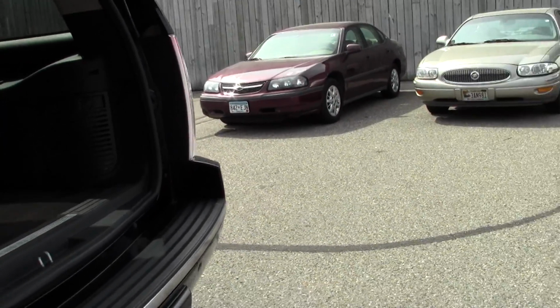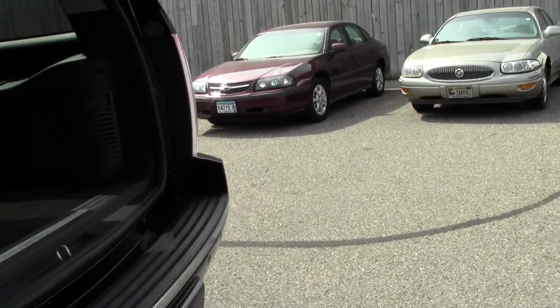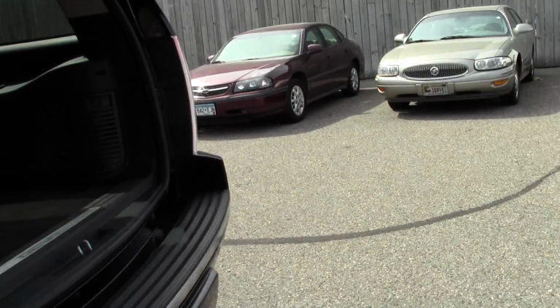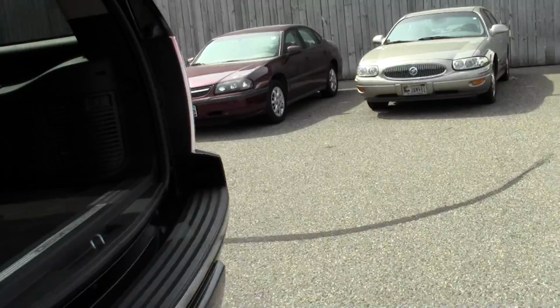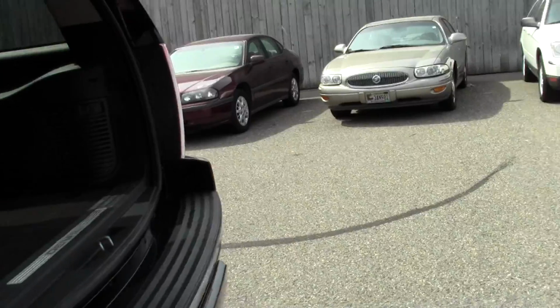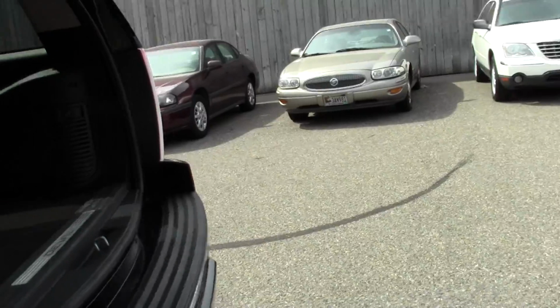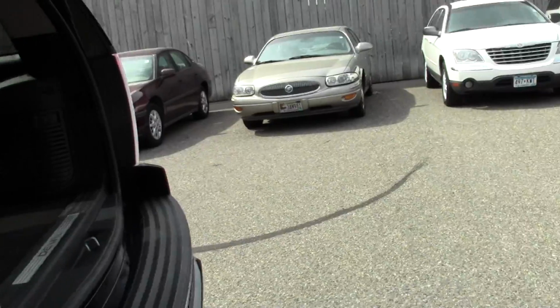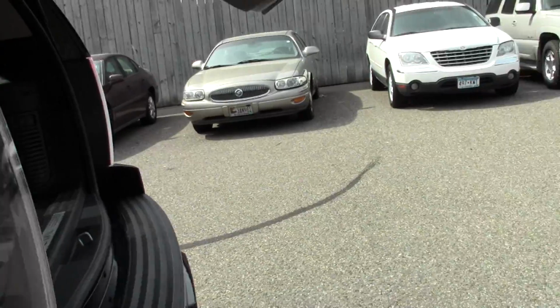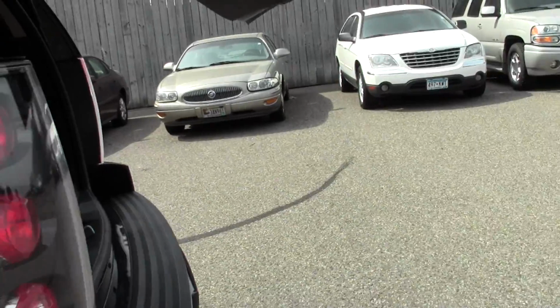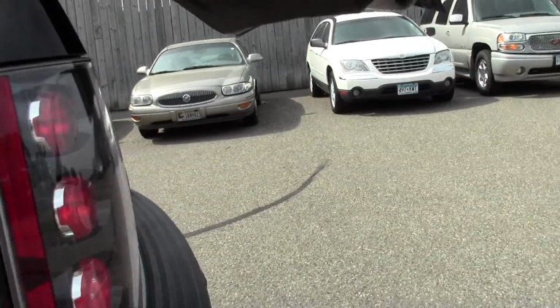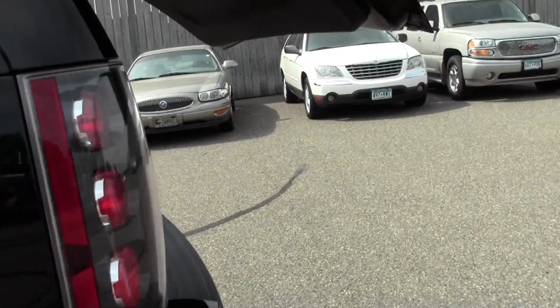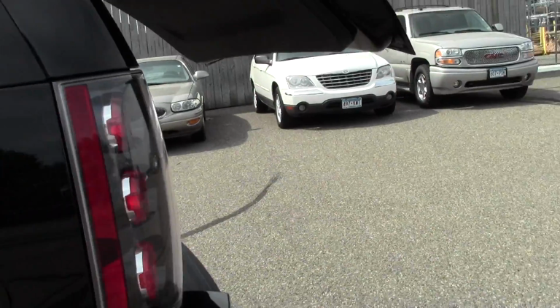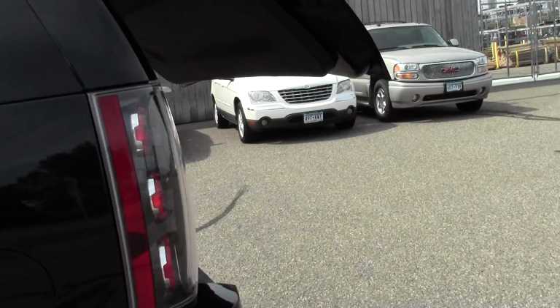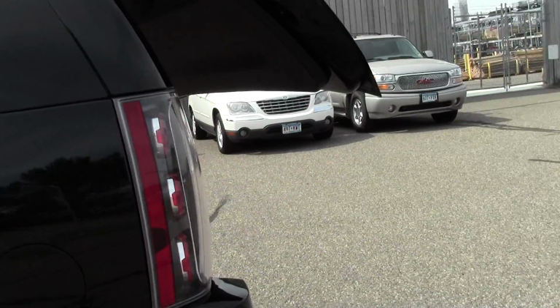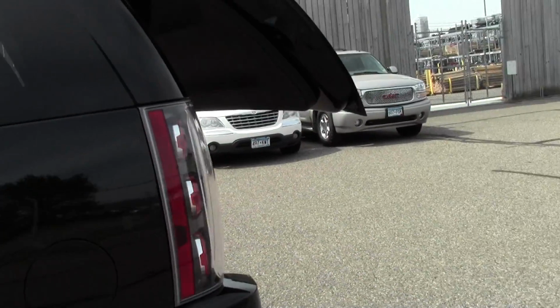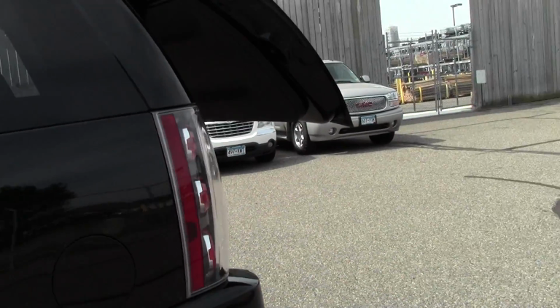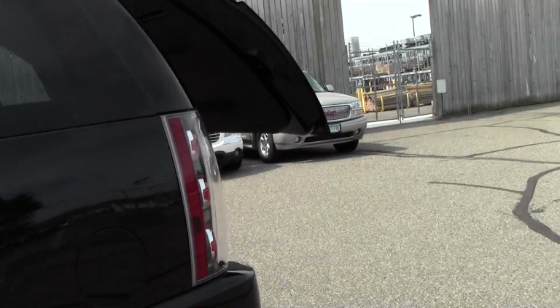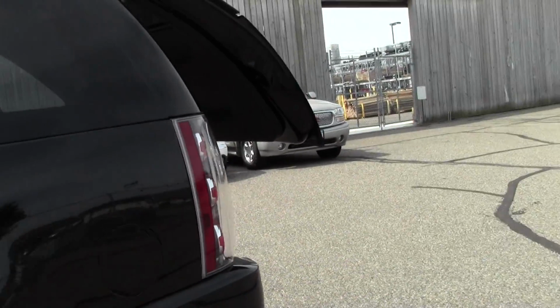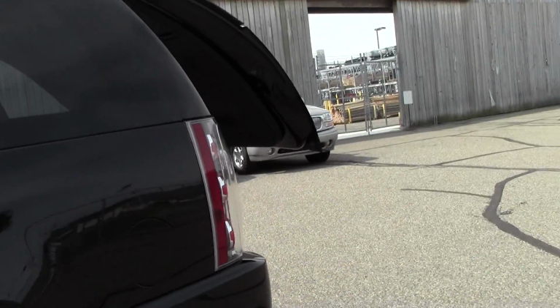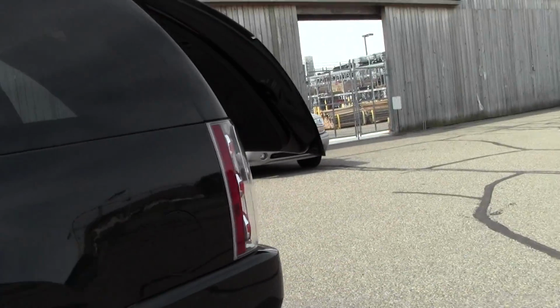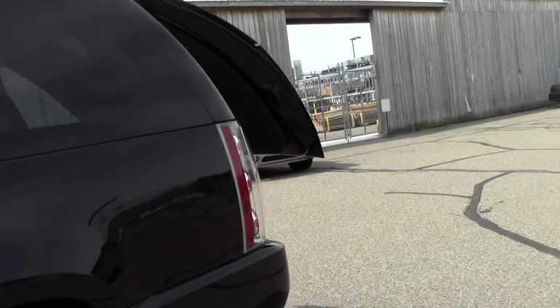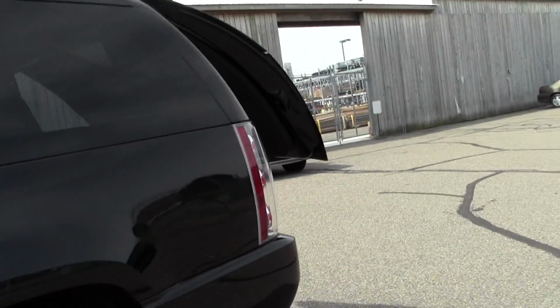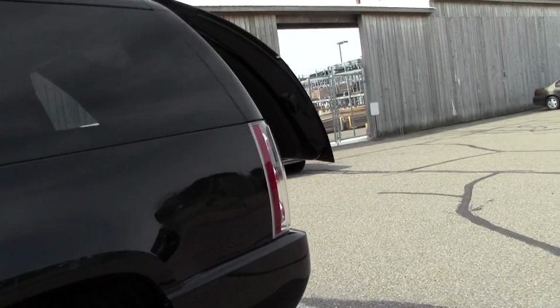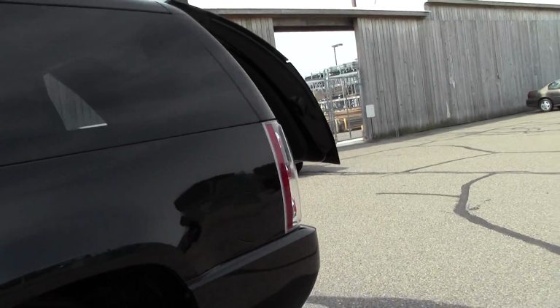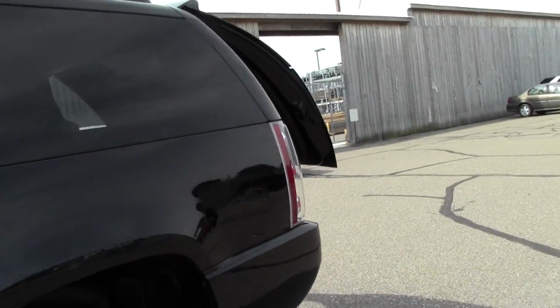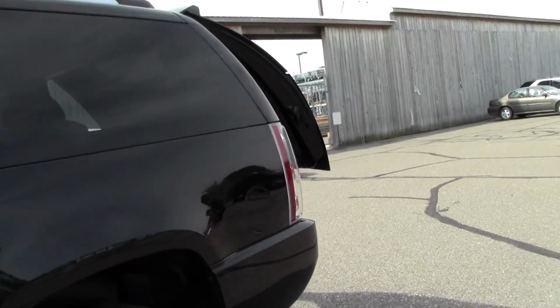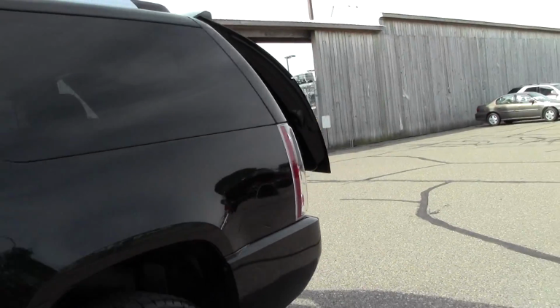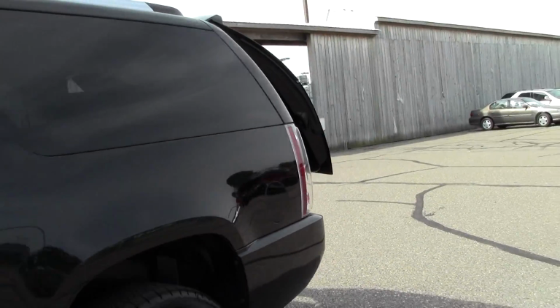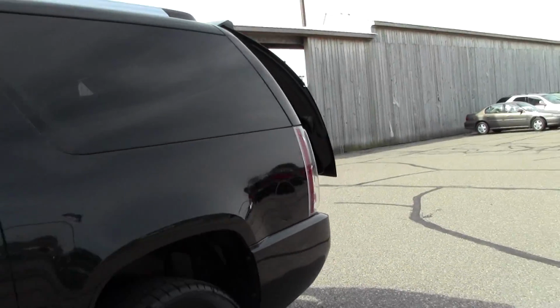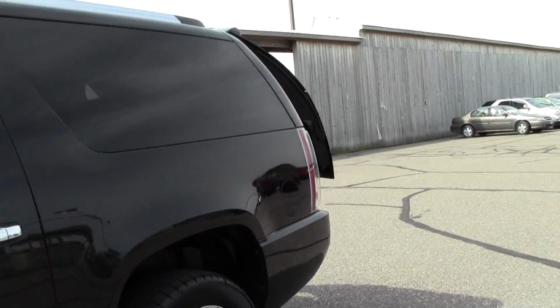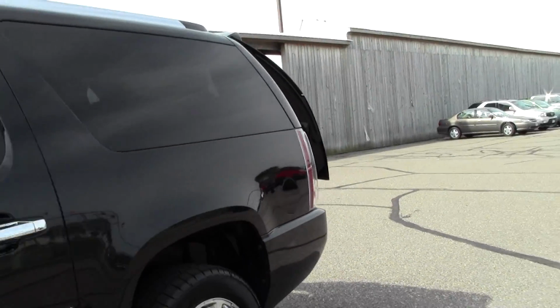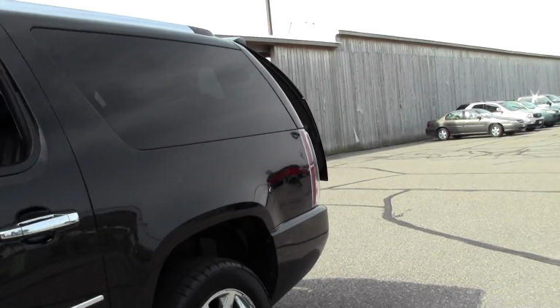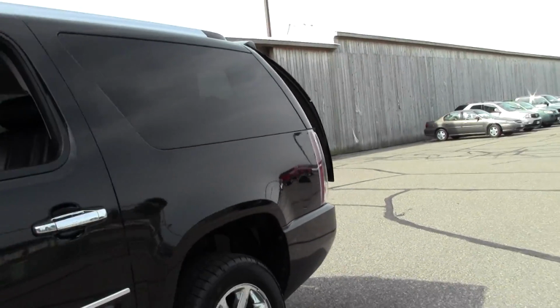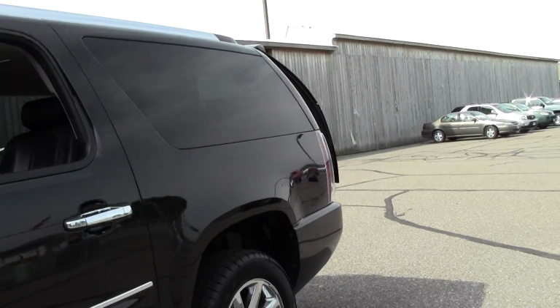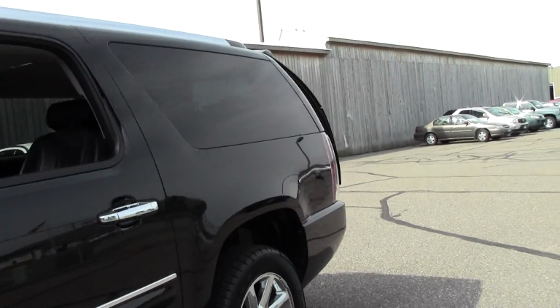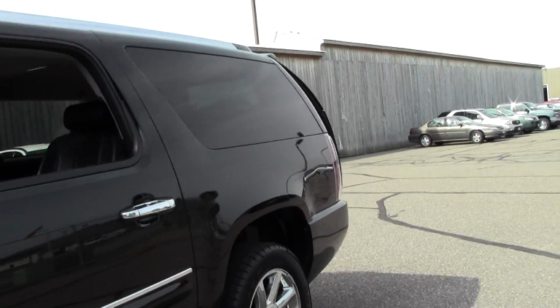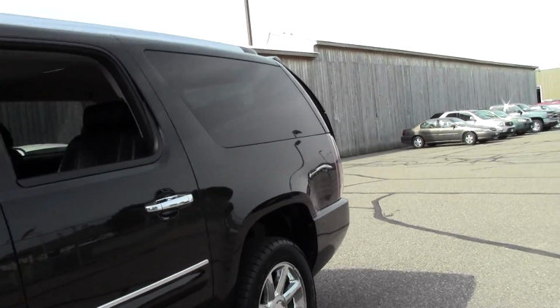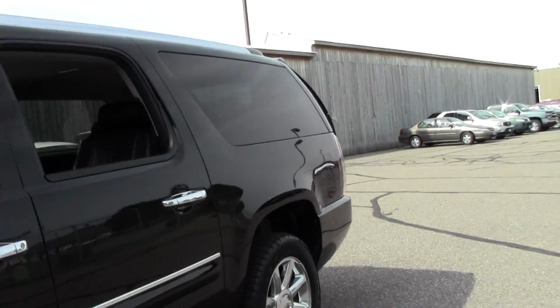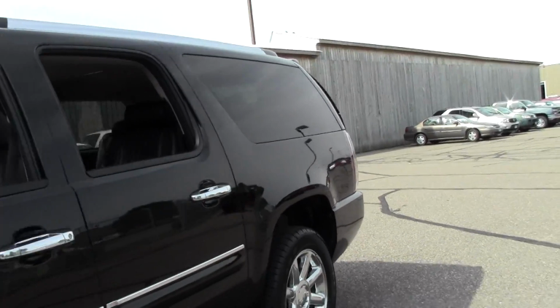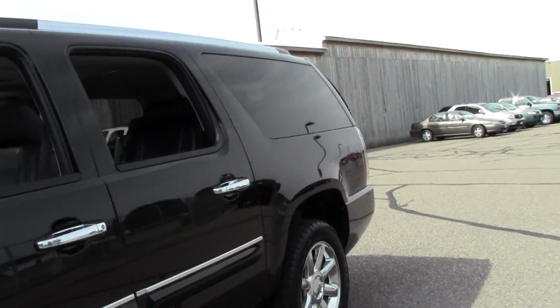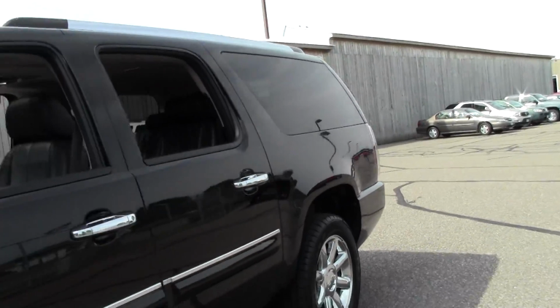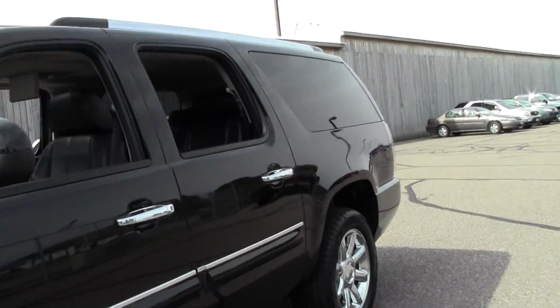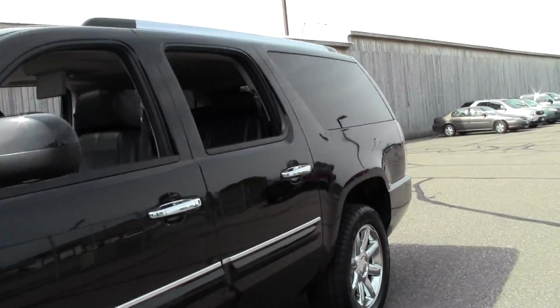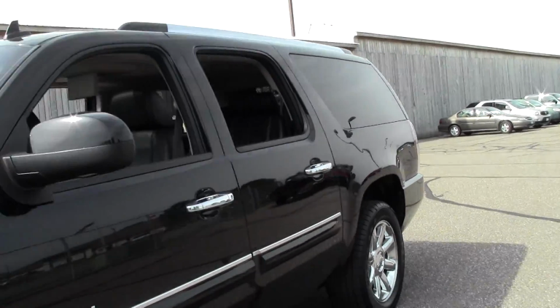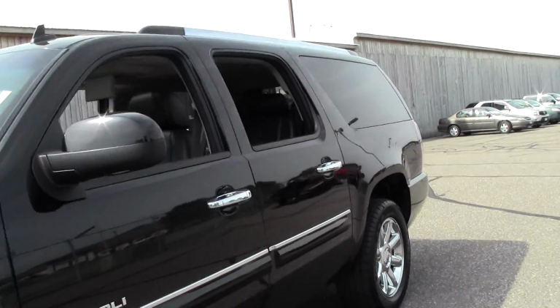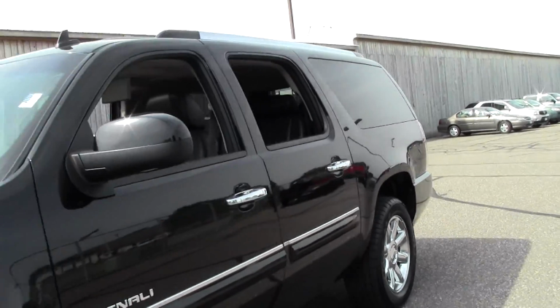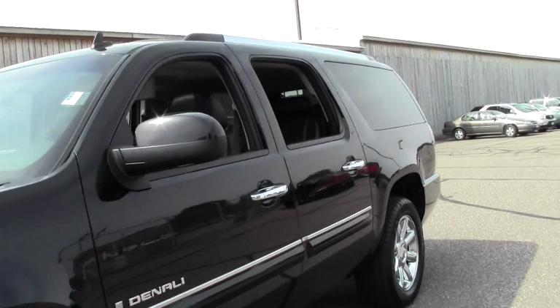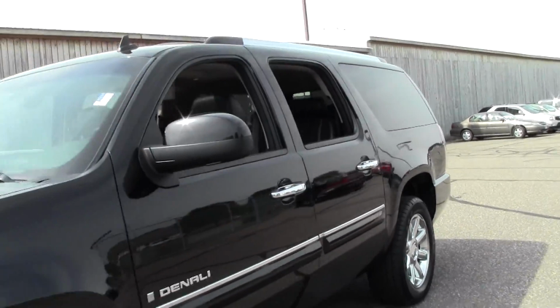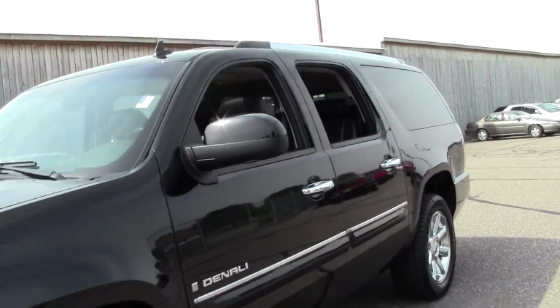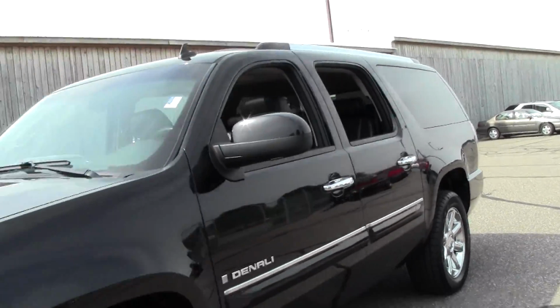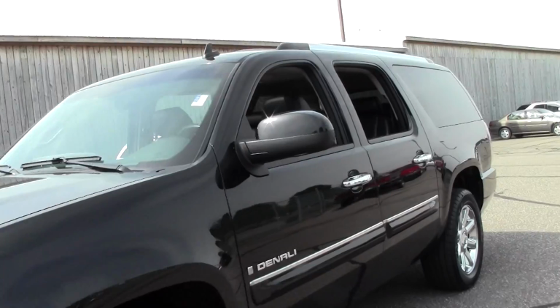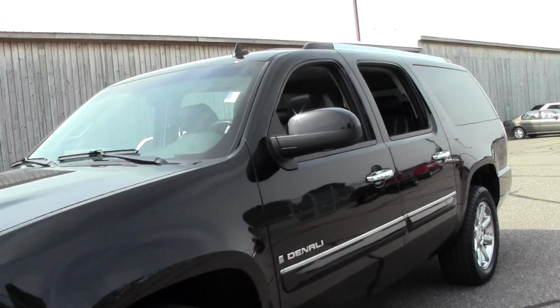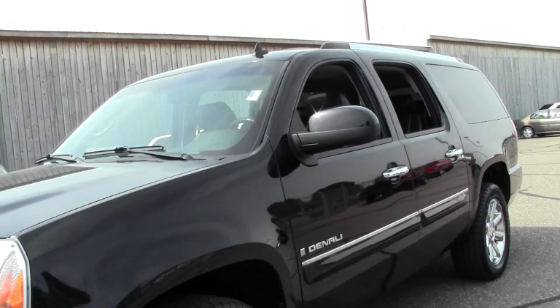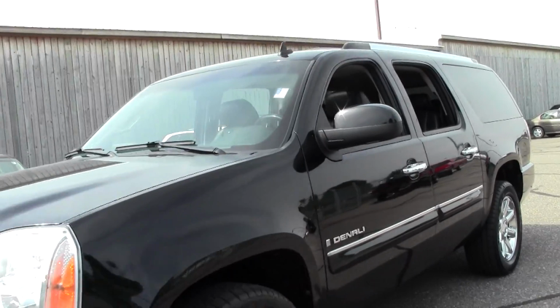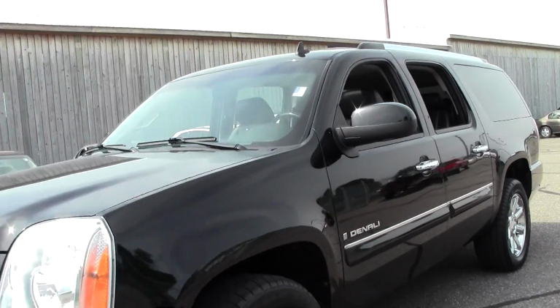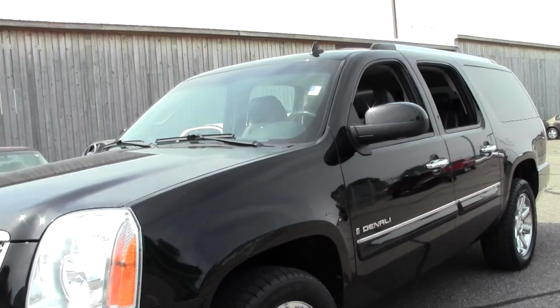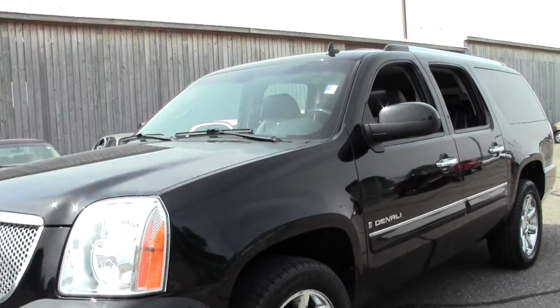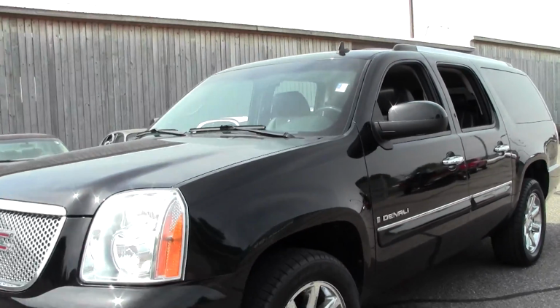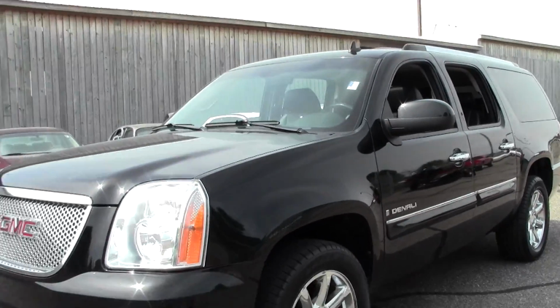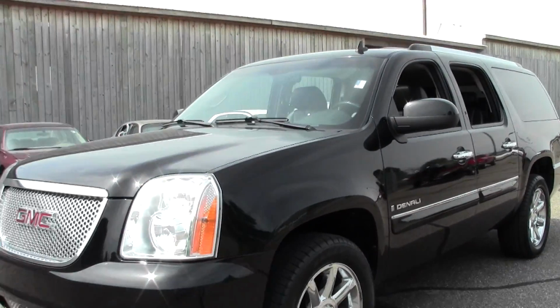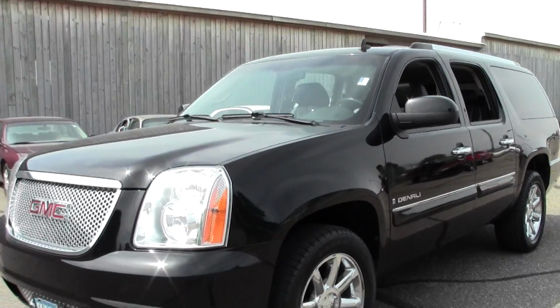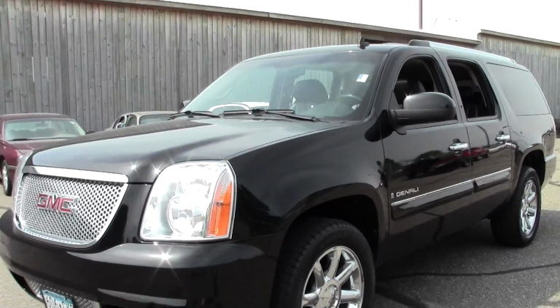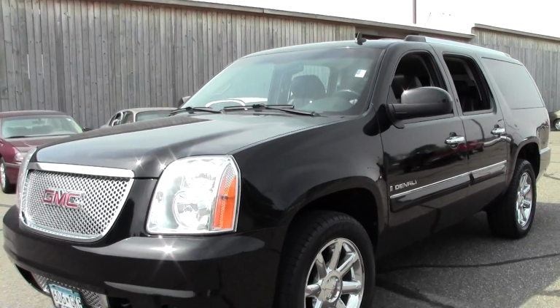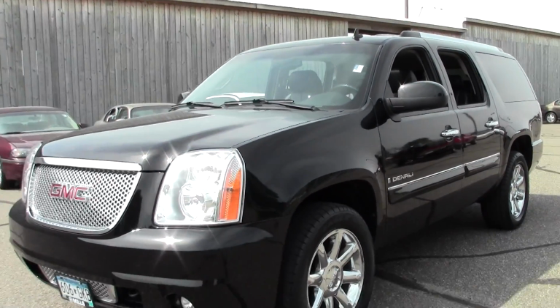So that's the 2008 GMC Yukon XL Denali, 160,000 miles, 6.2 liter V8.